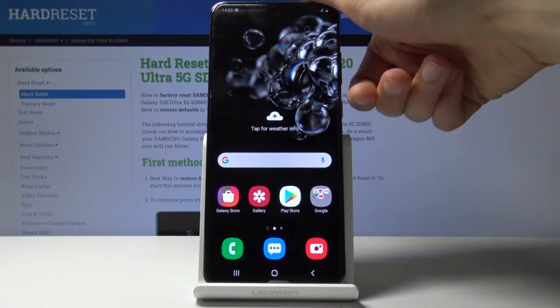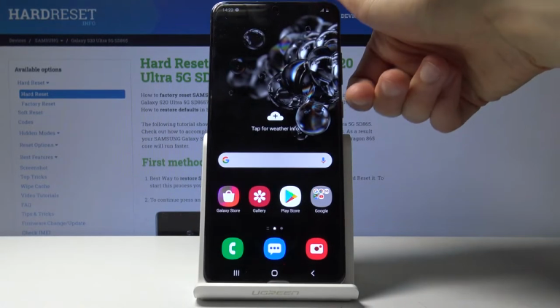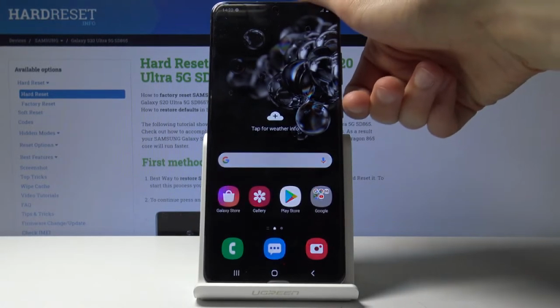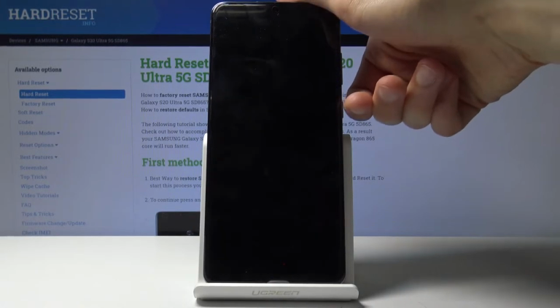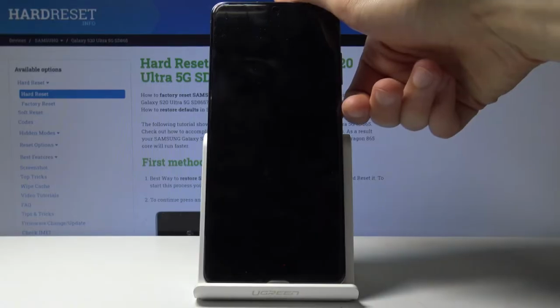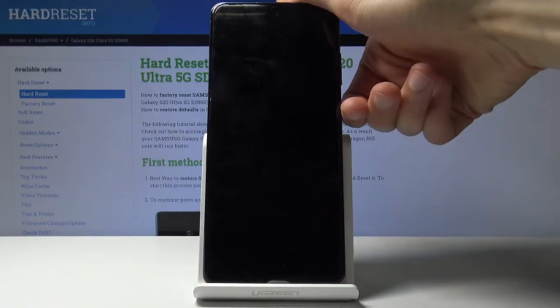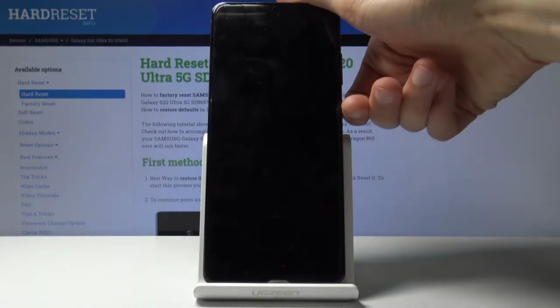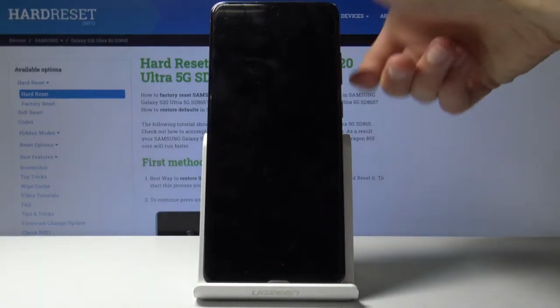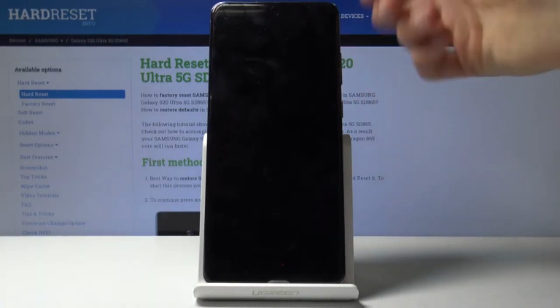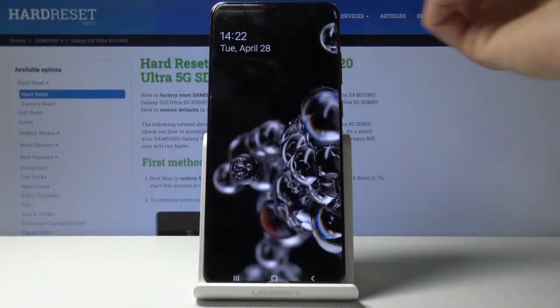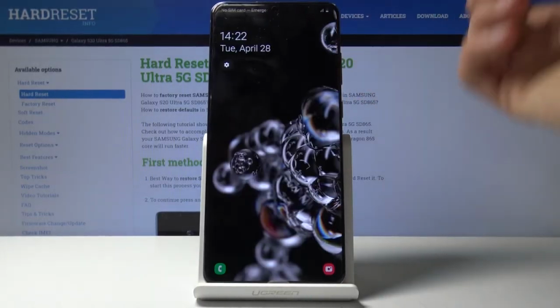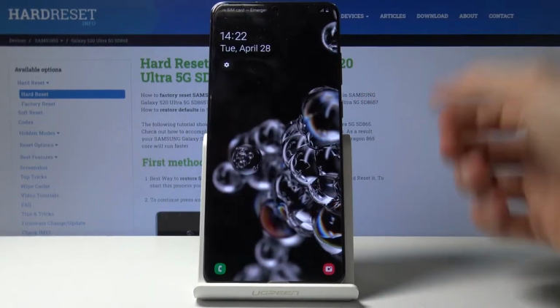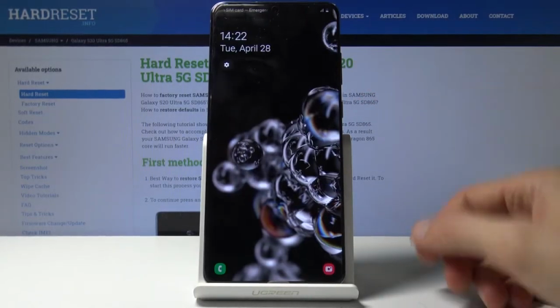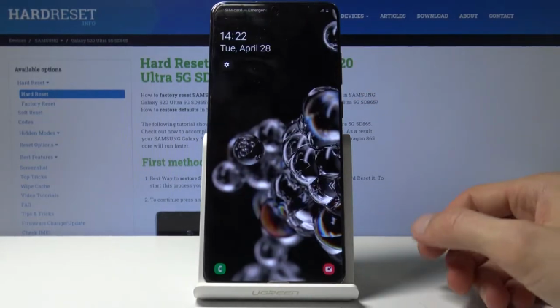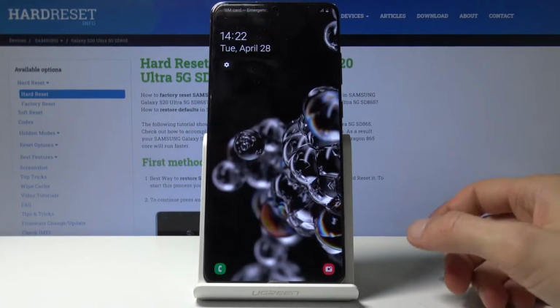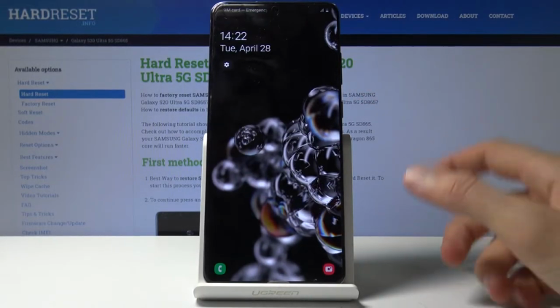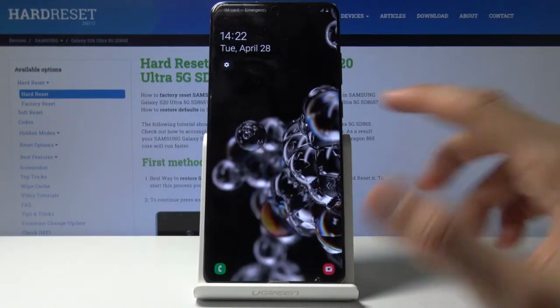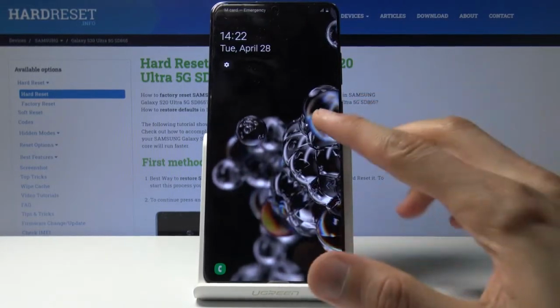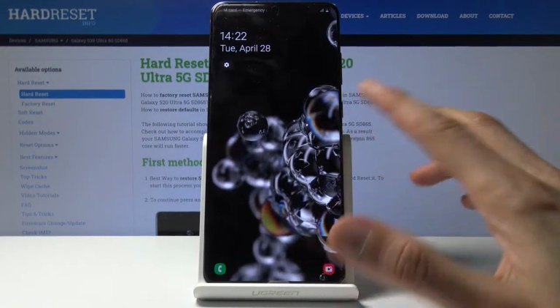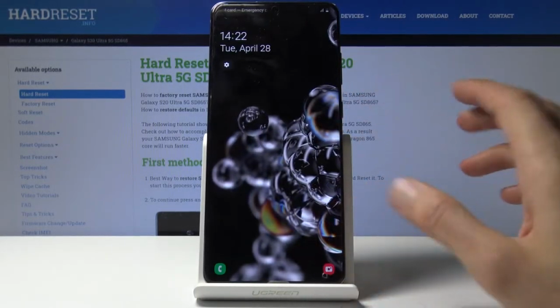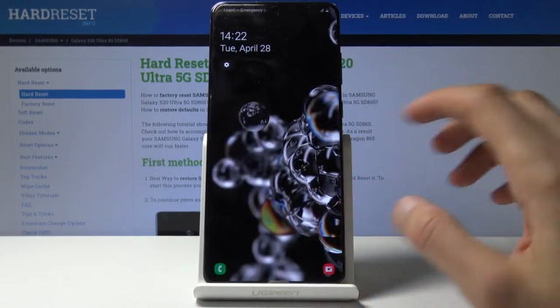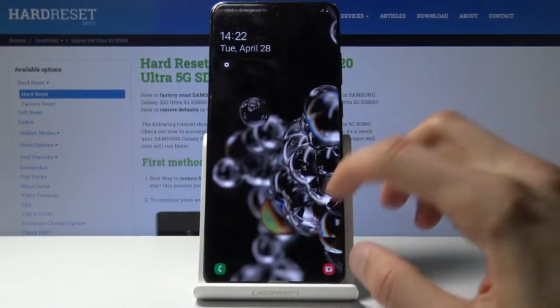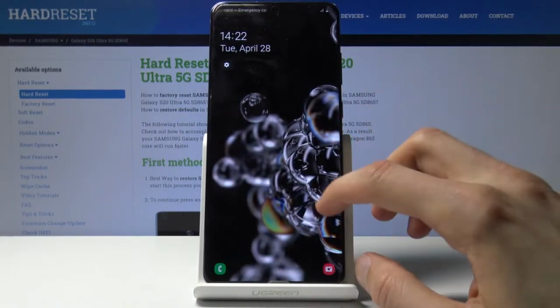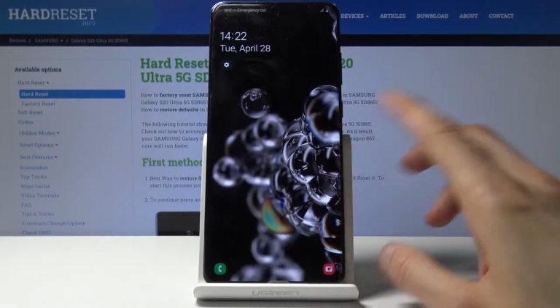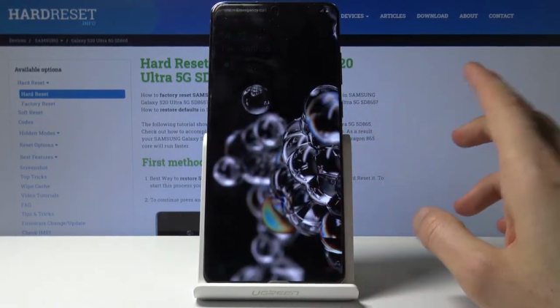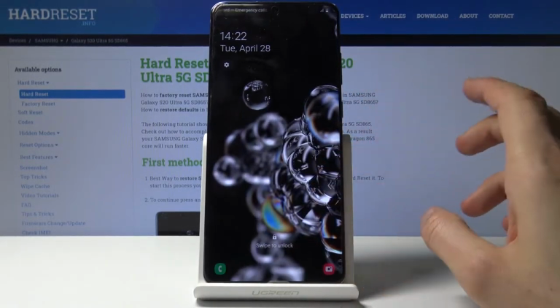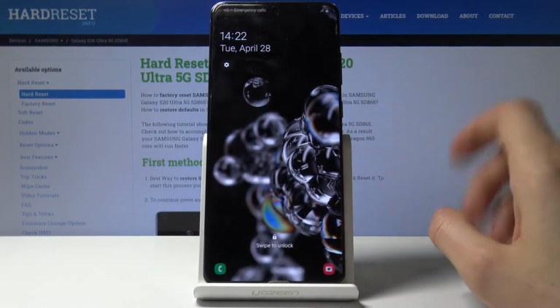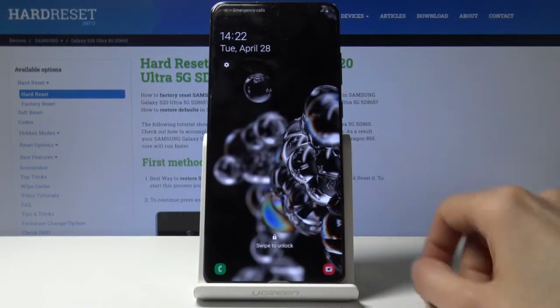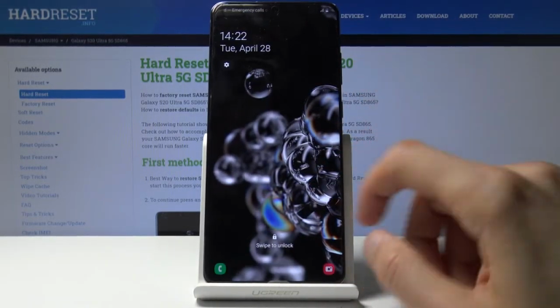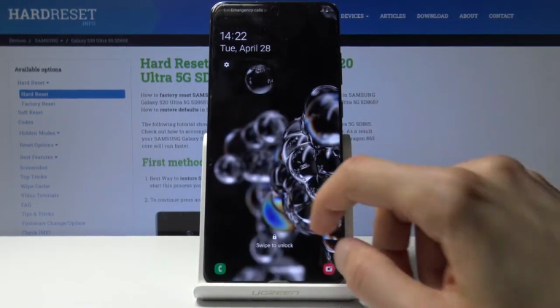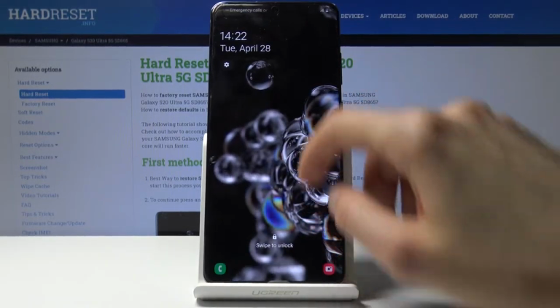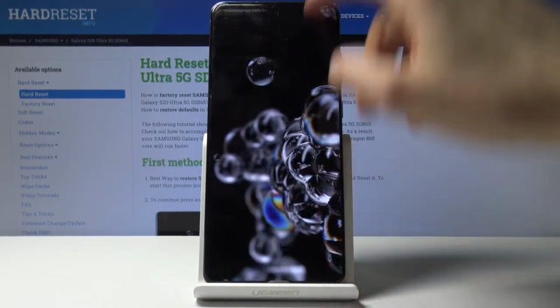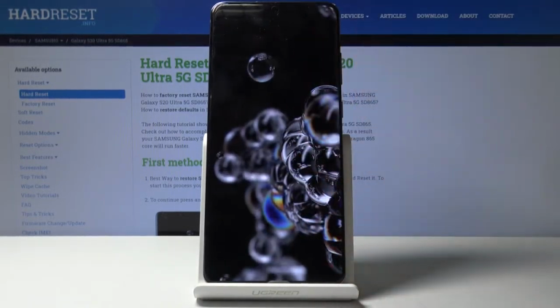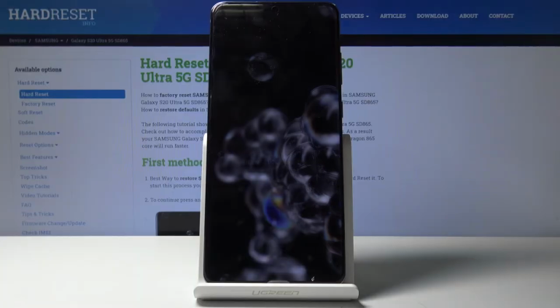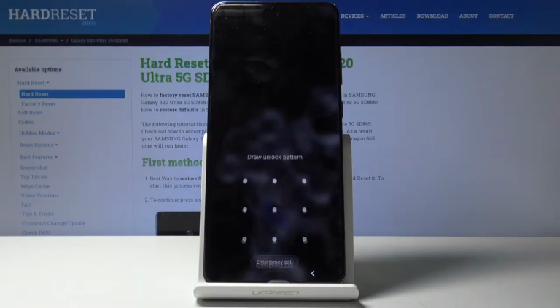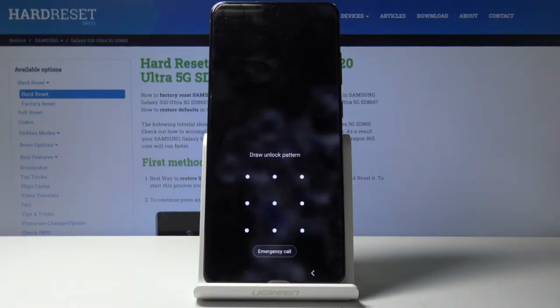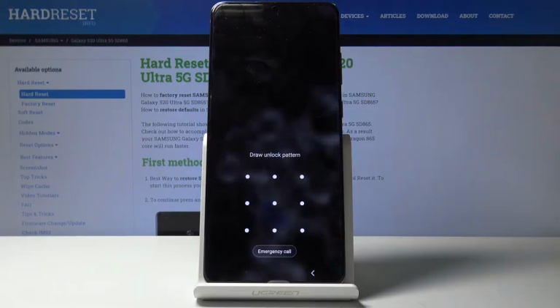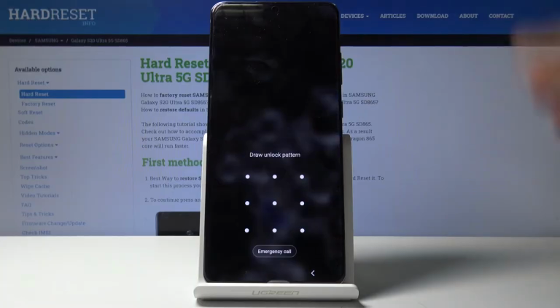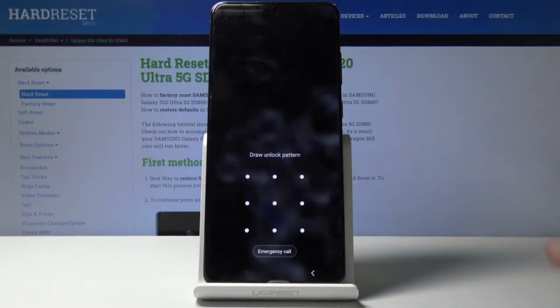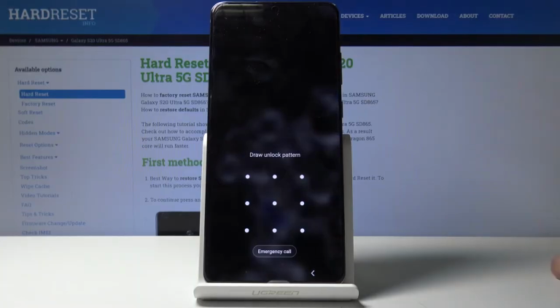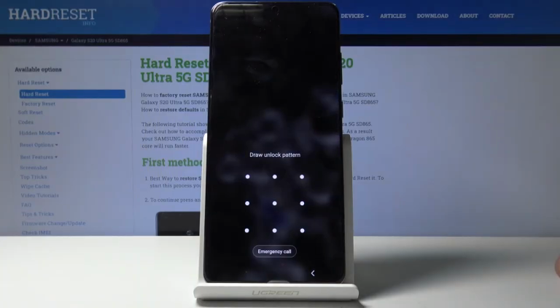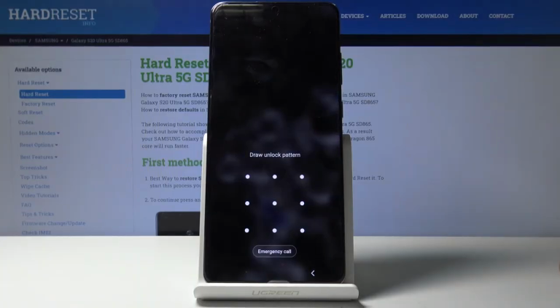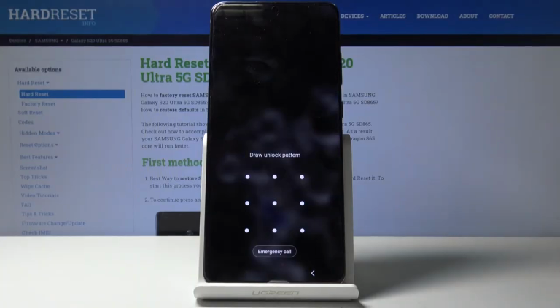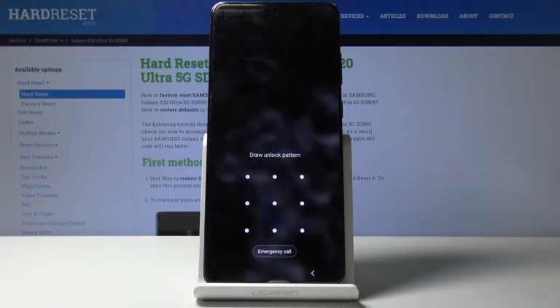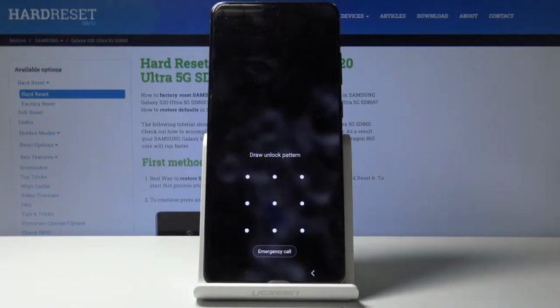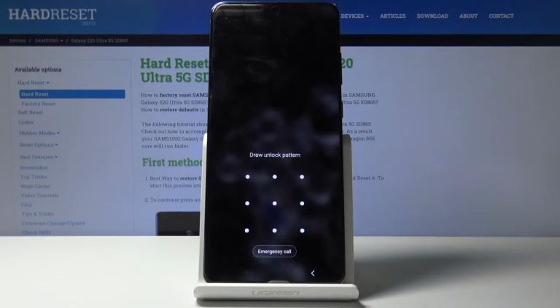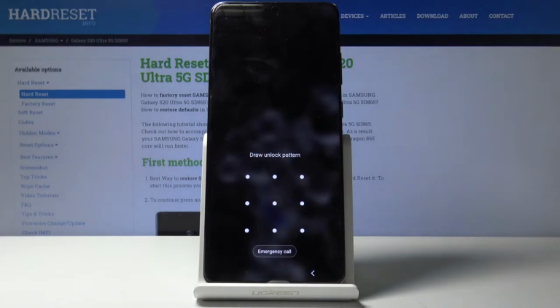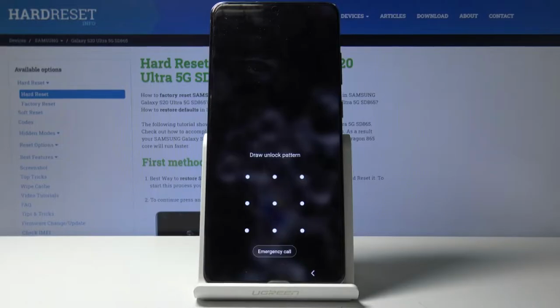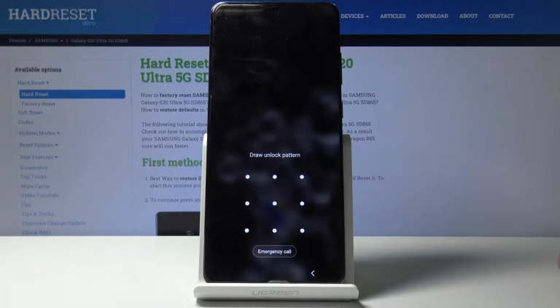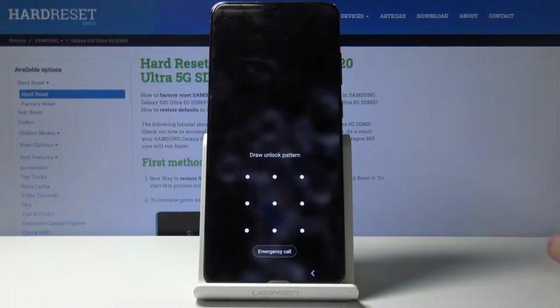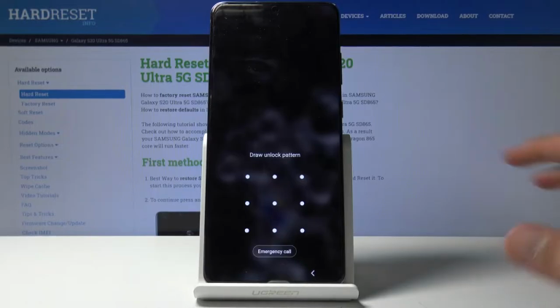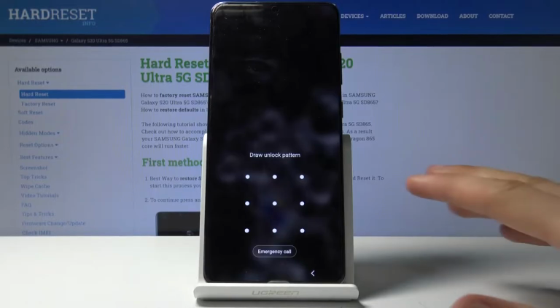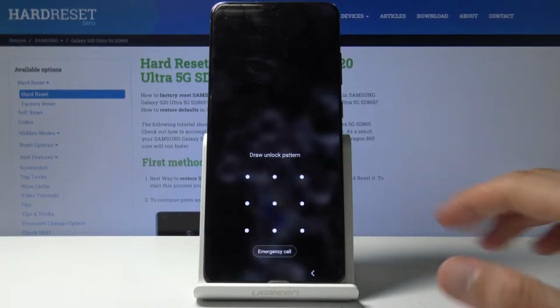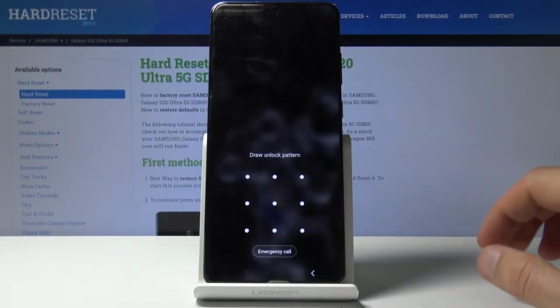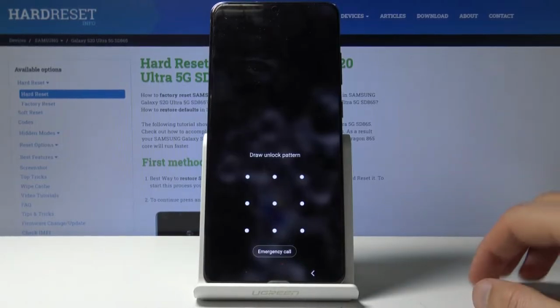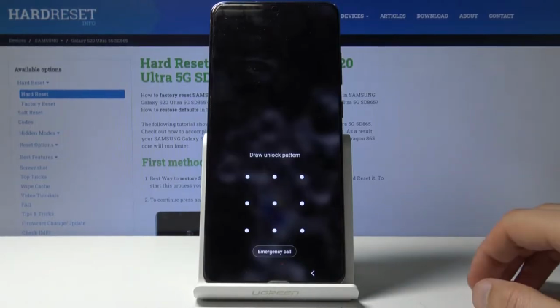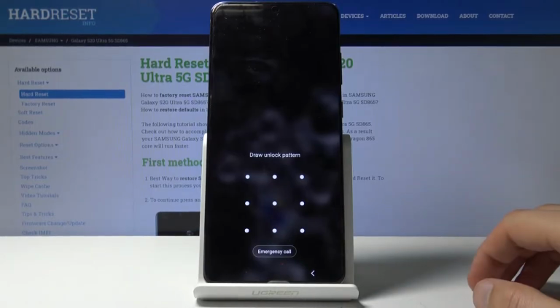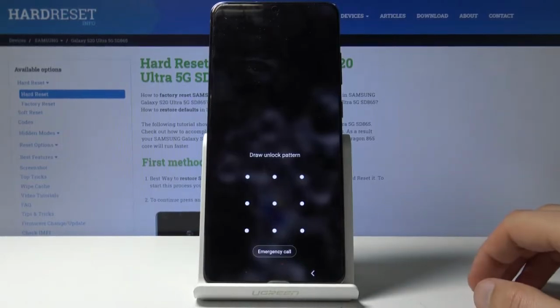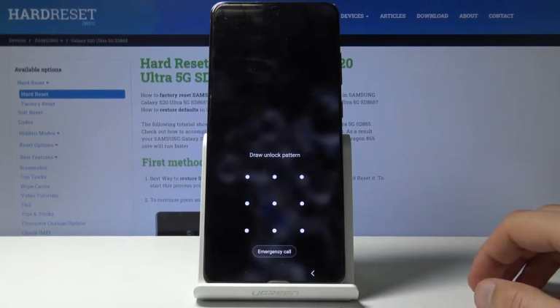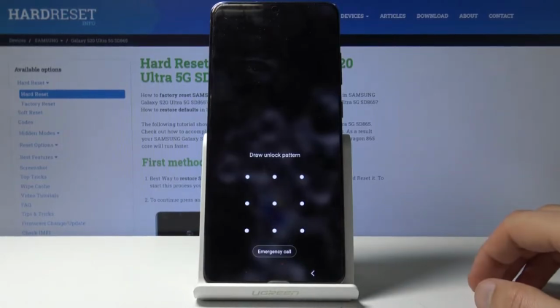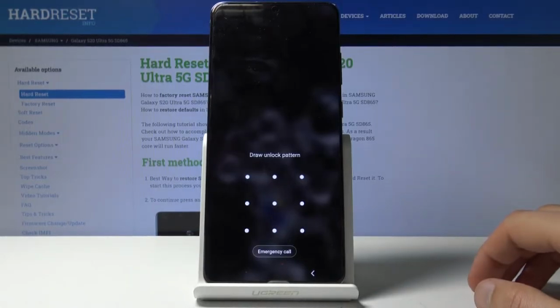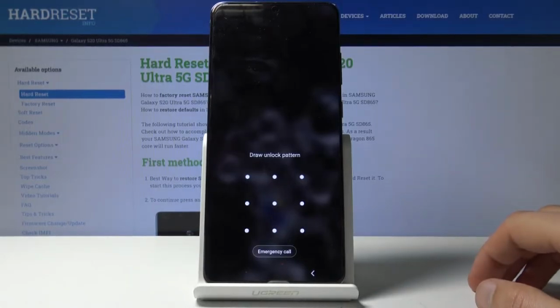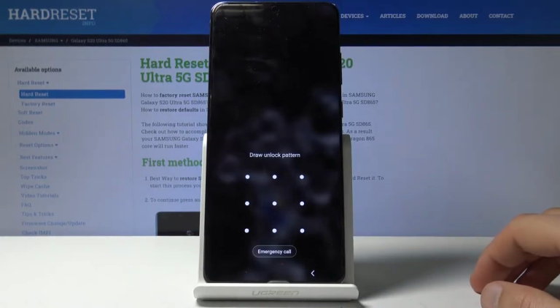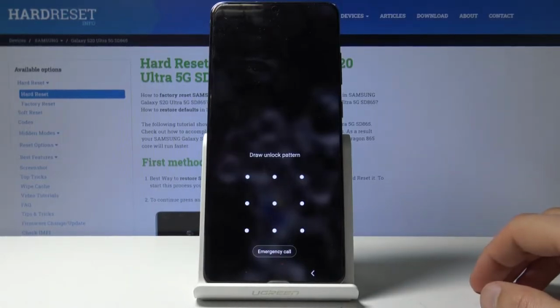So let me just quickly lock the device so you can see that I do have a pattern, and I'll progress from here as though I don't know it.